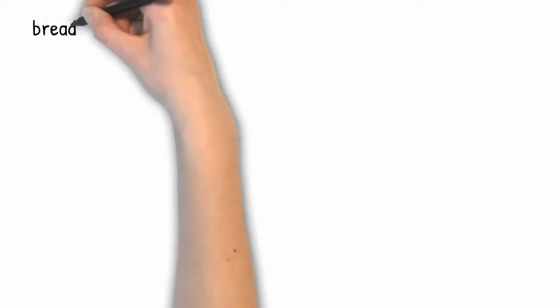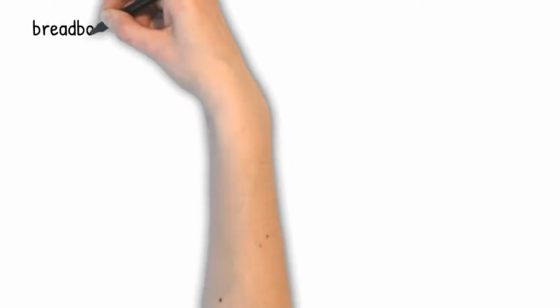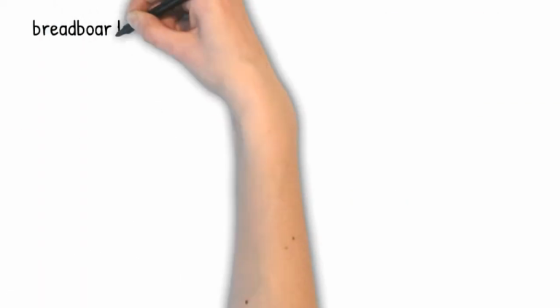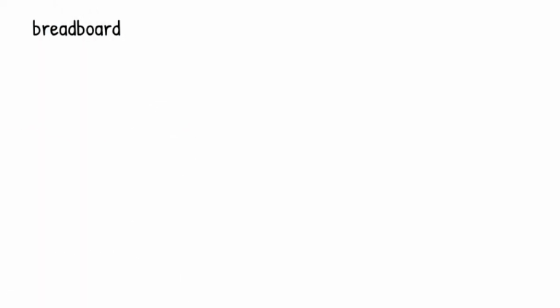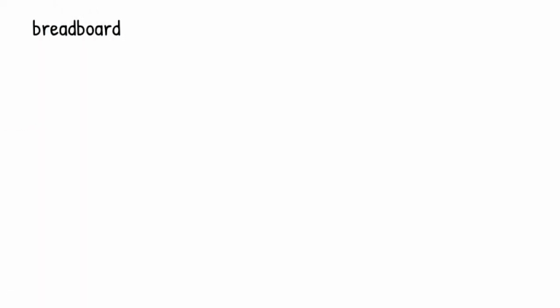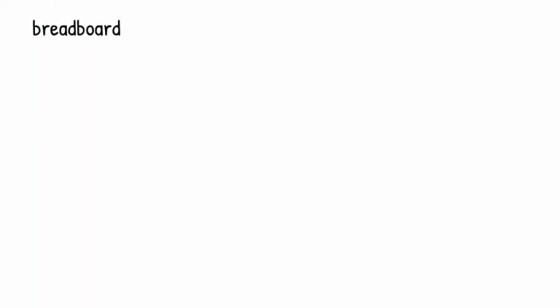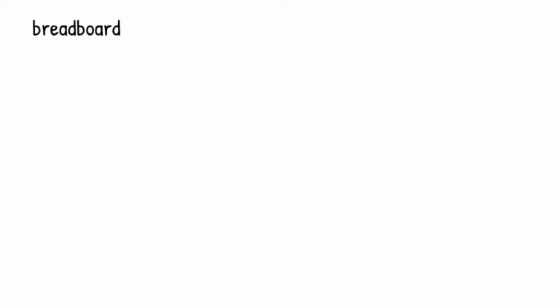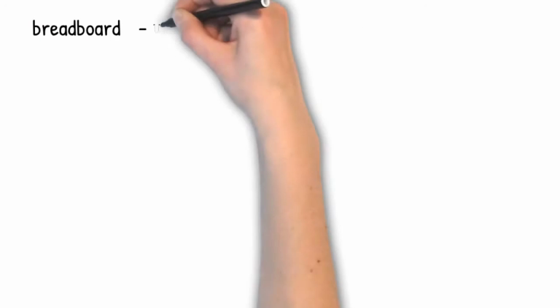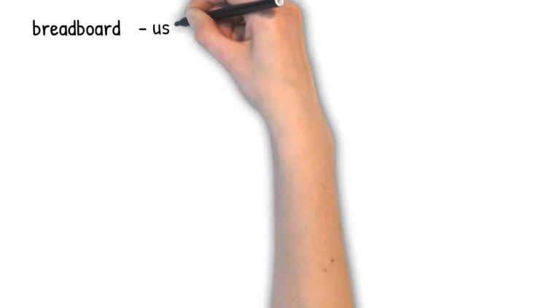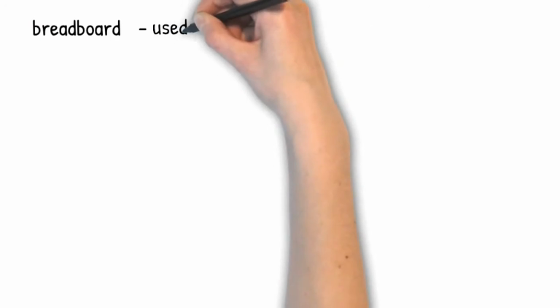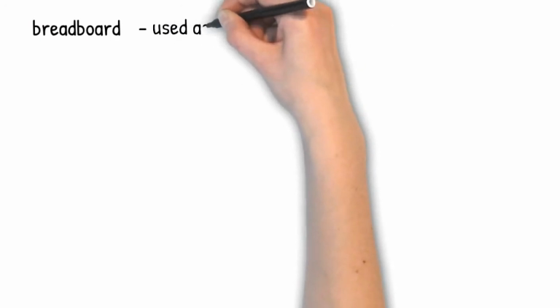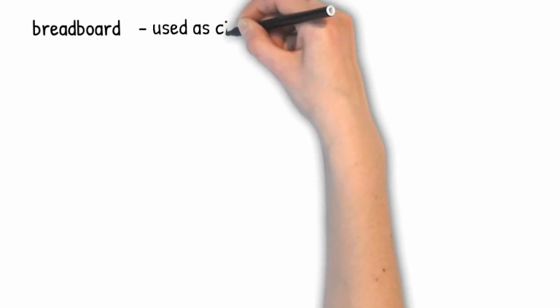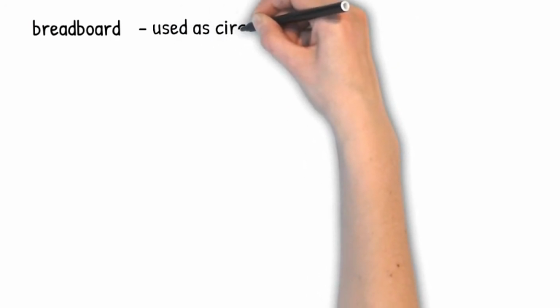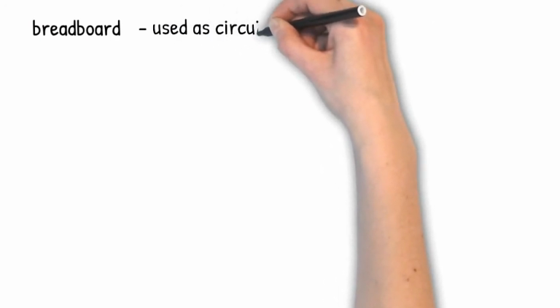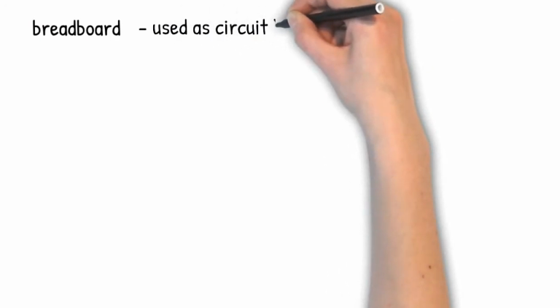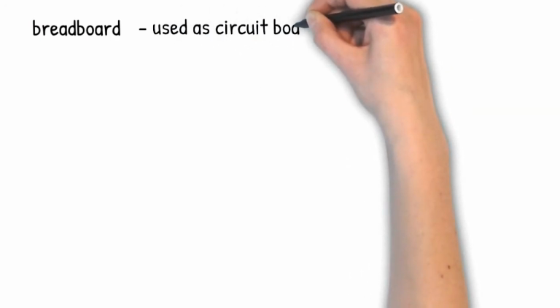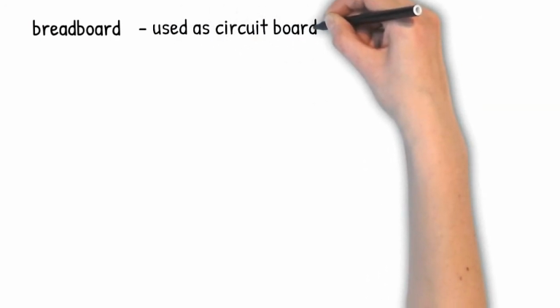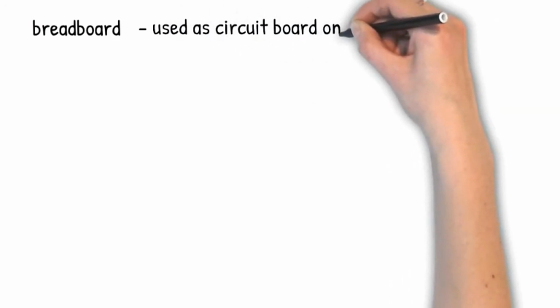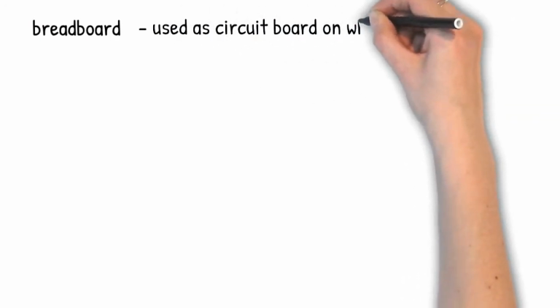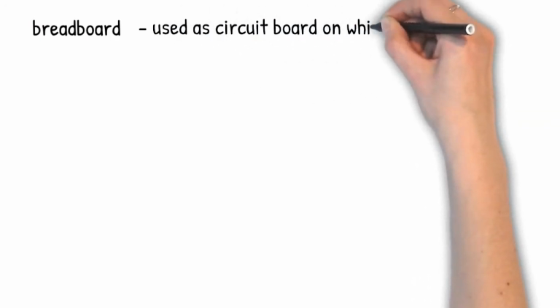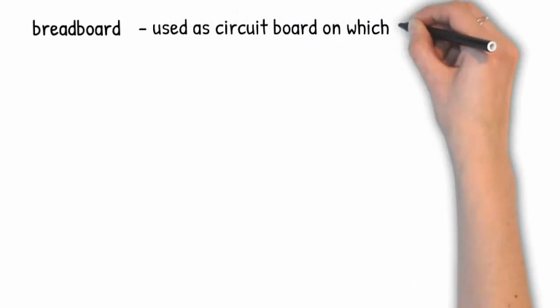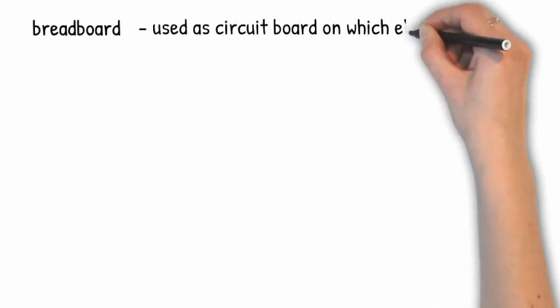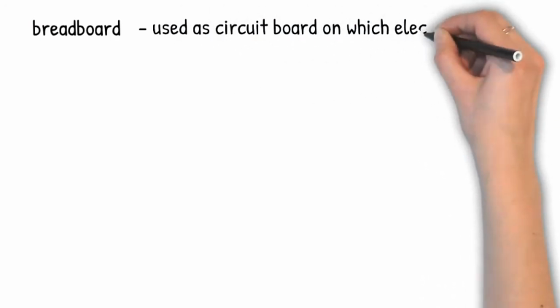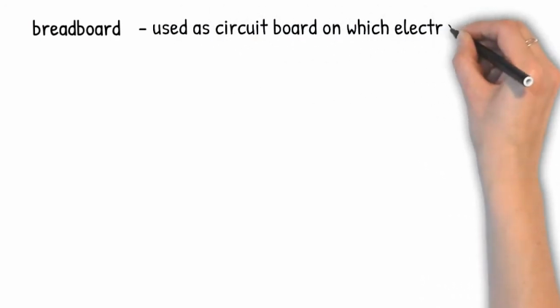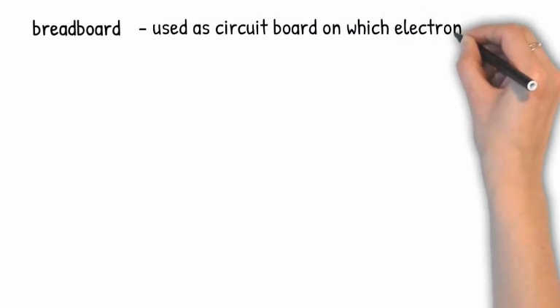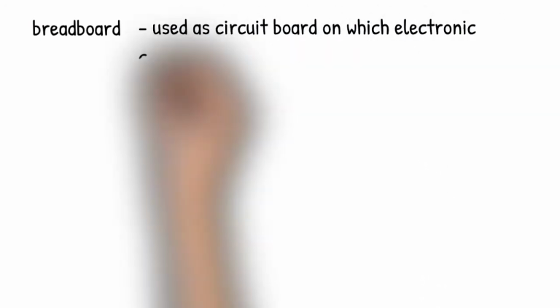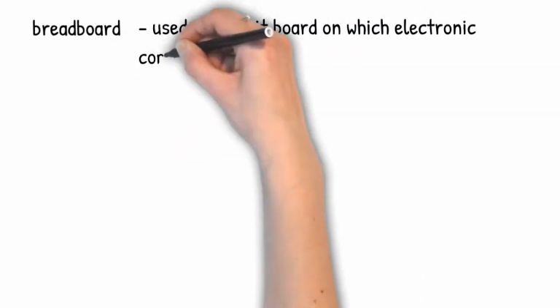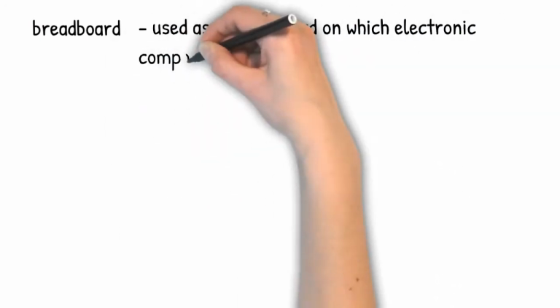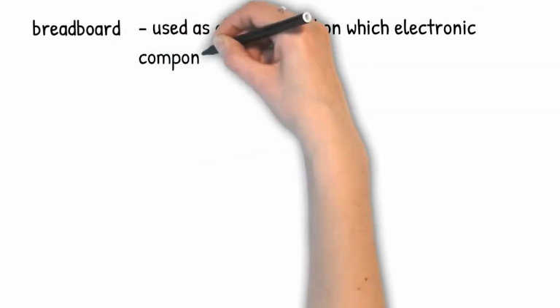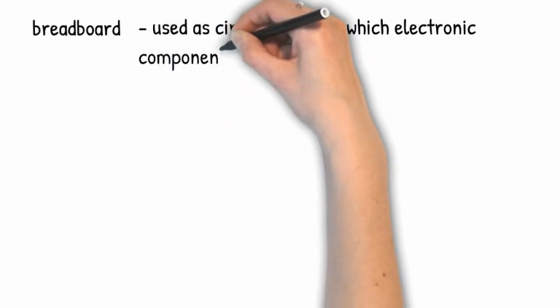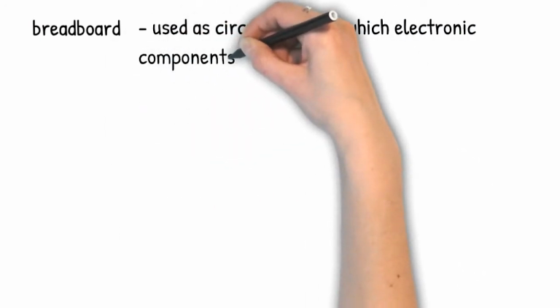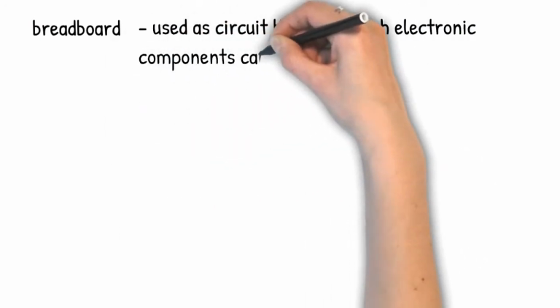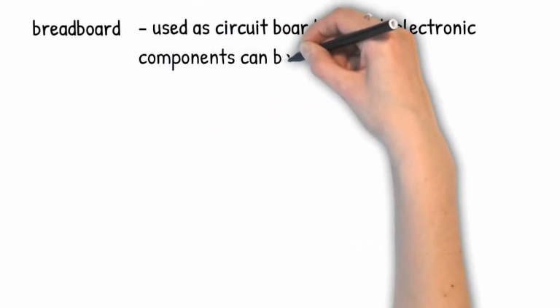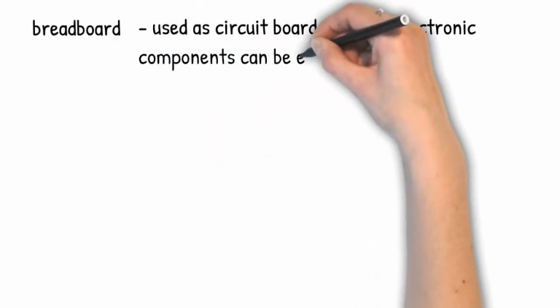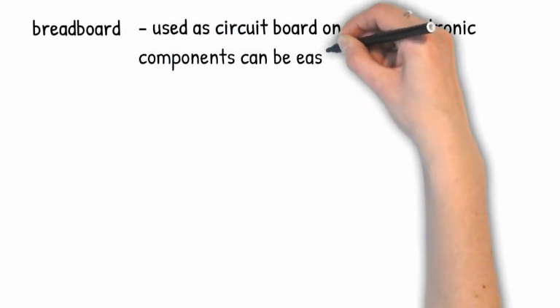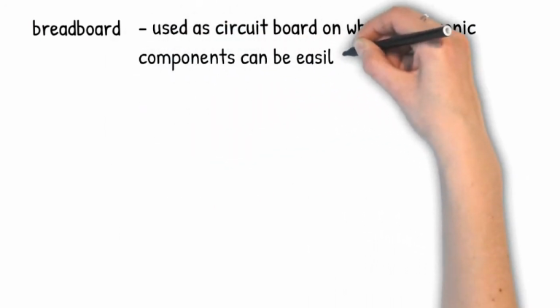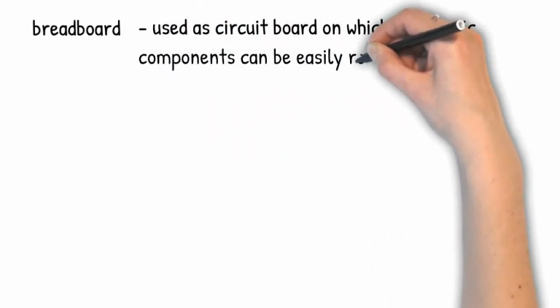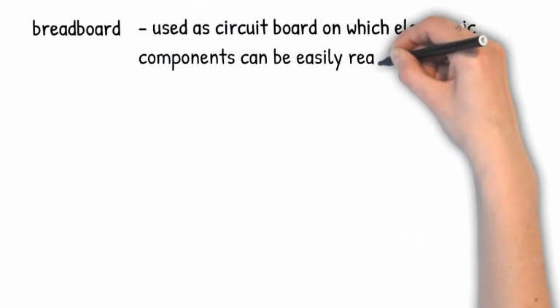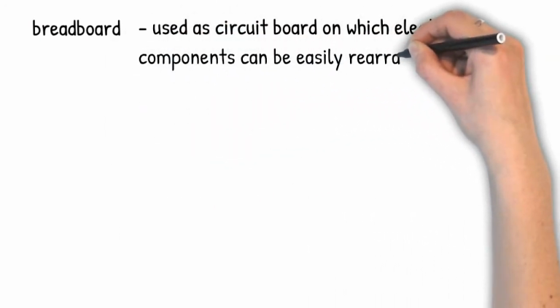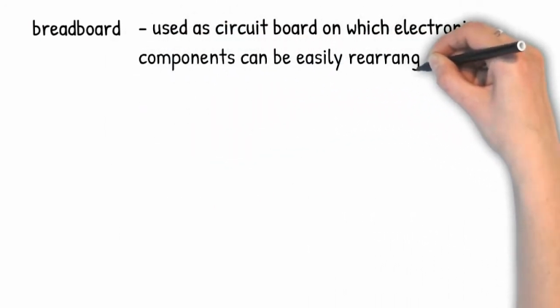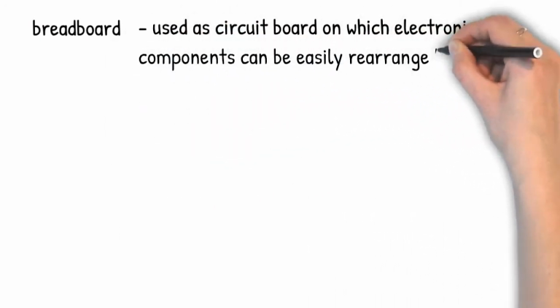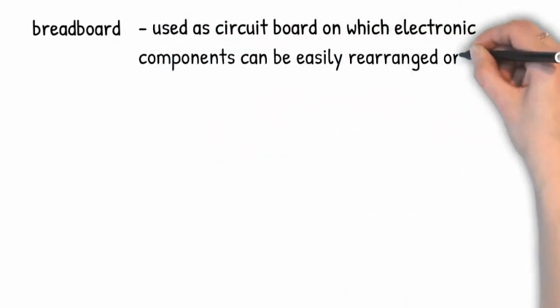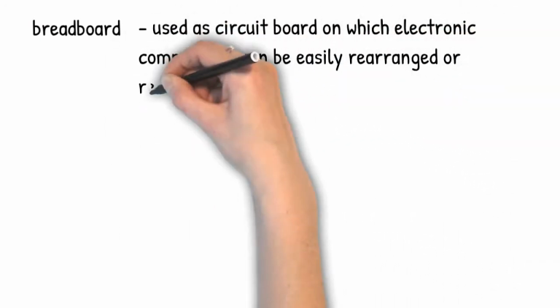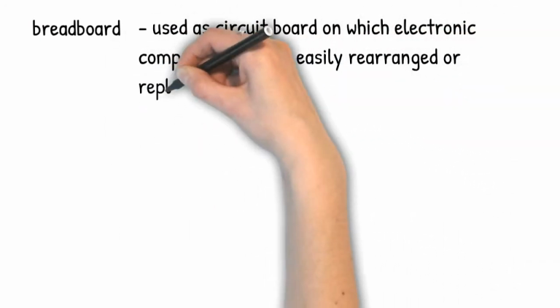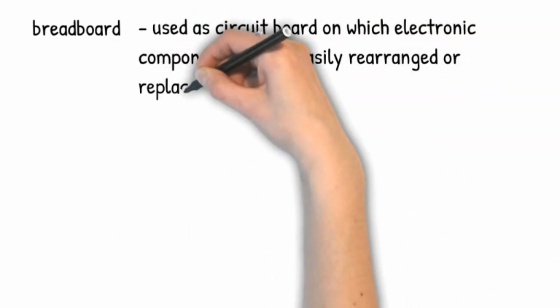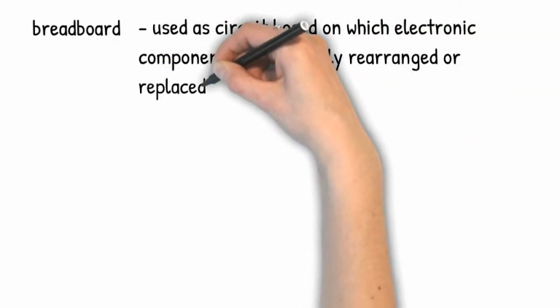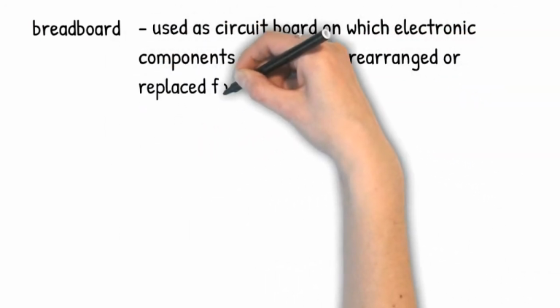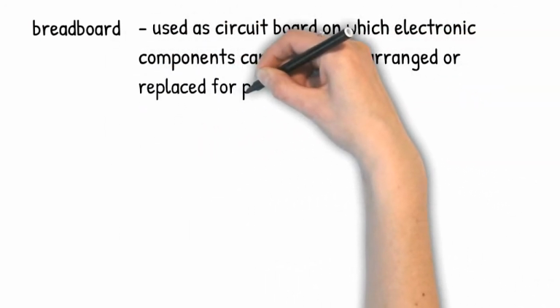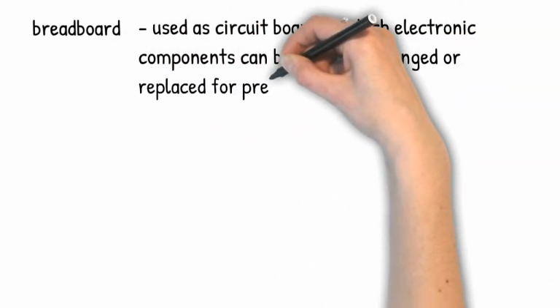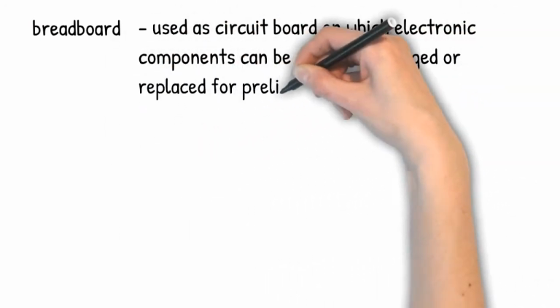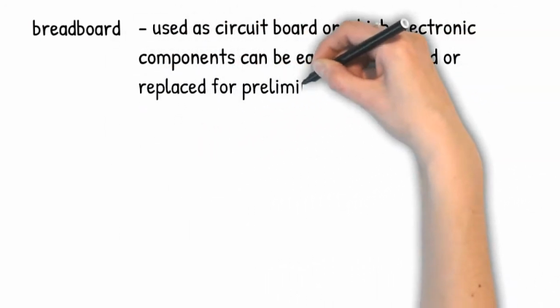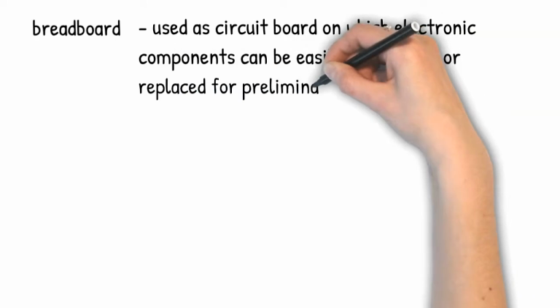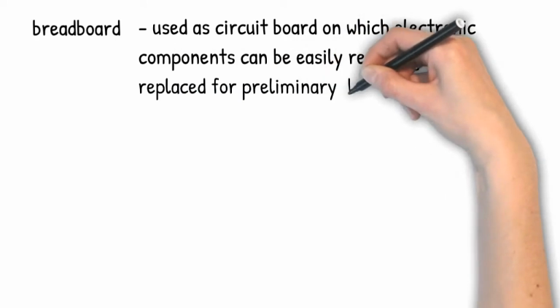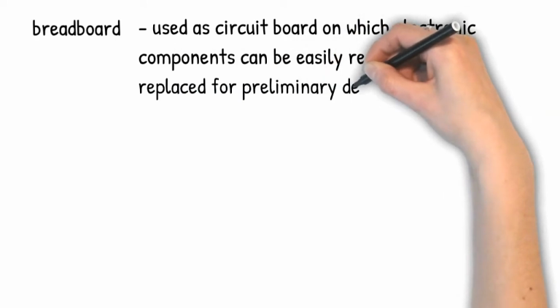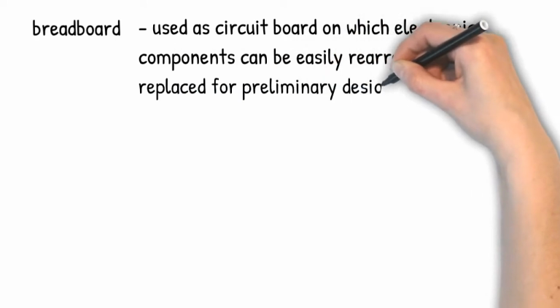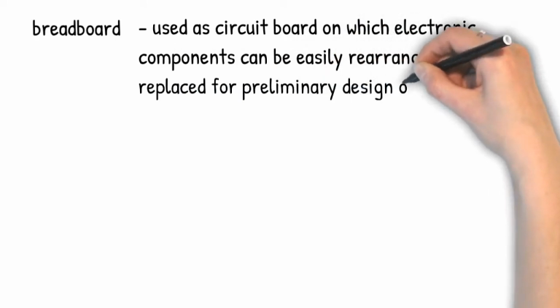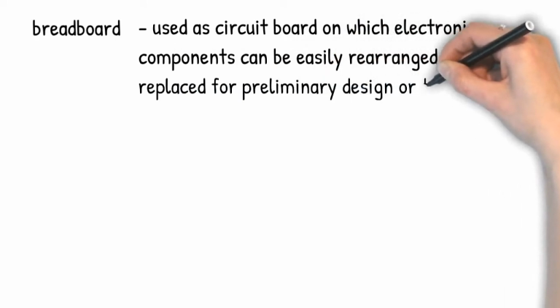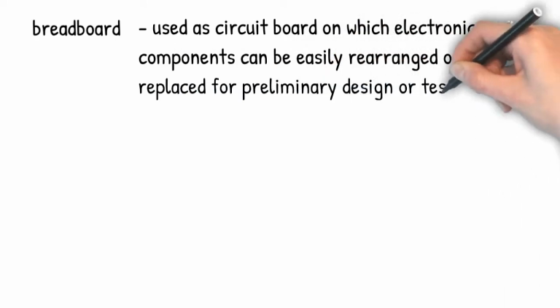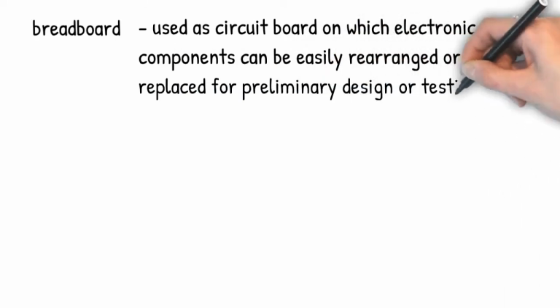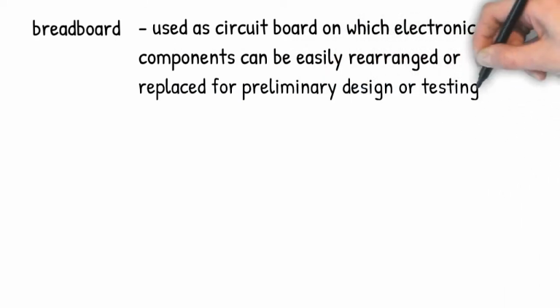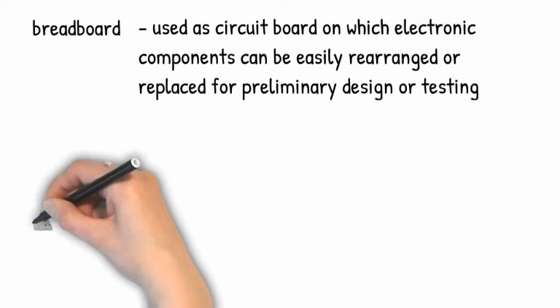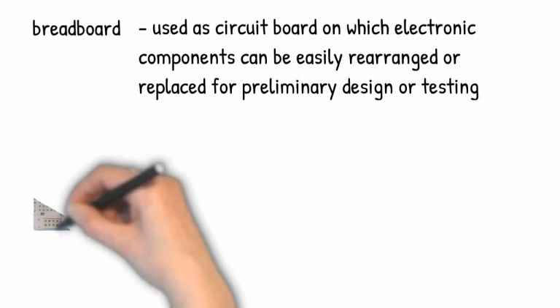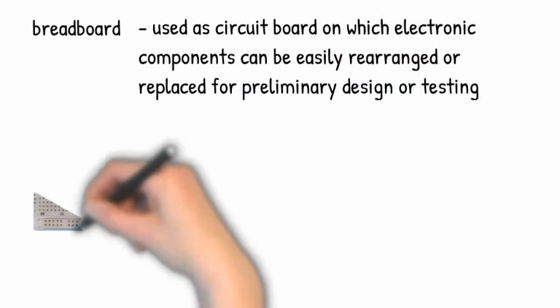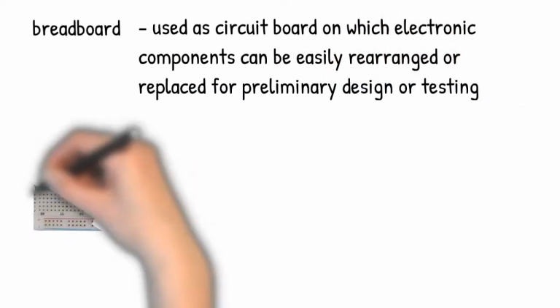Breadboard. A circuit board on which electronic components can be easily rearranged or replaced for preliminary design or testing.